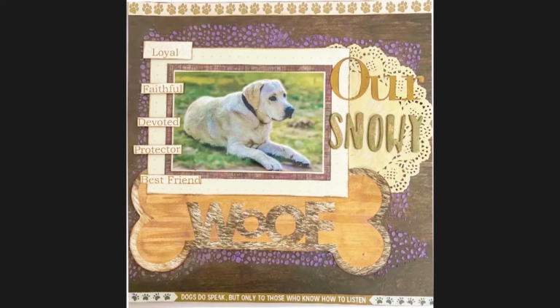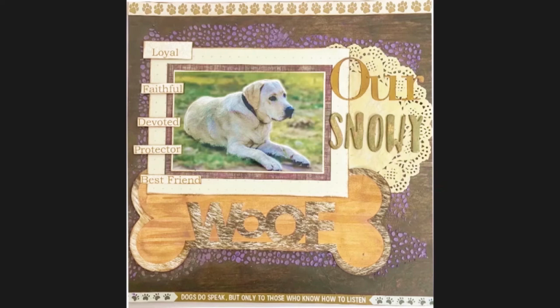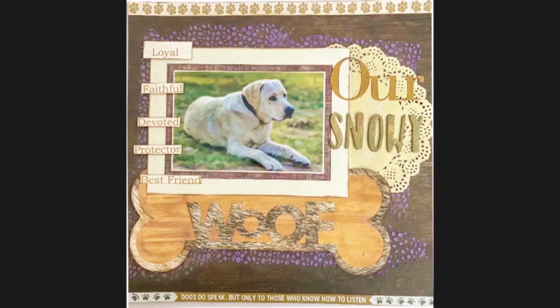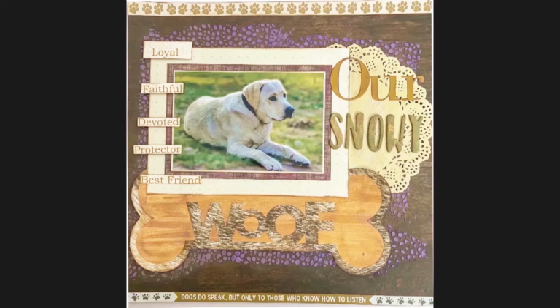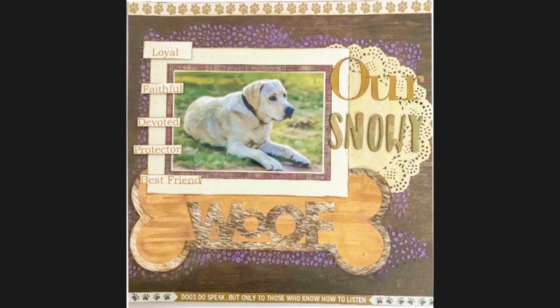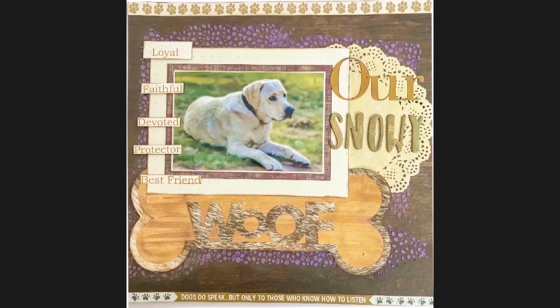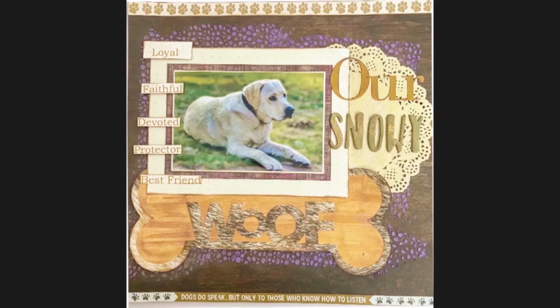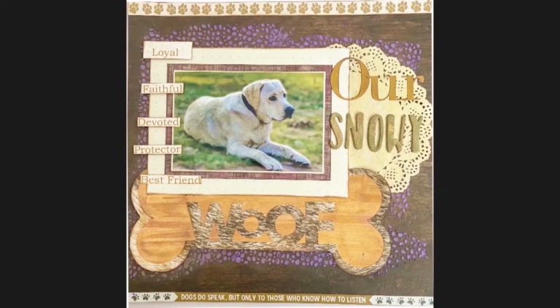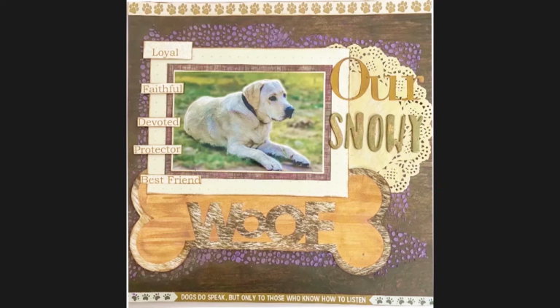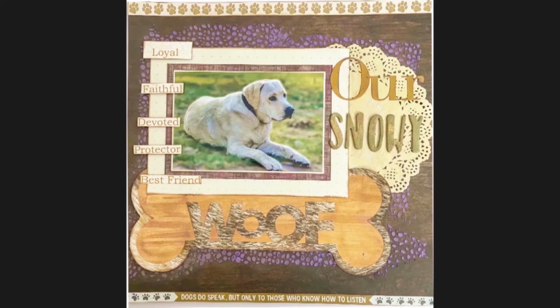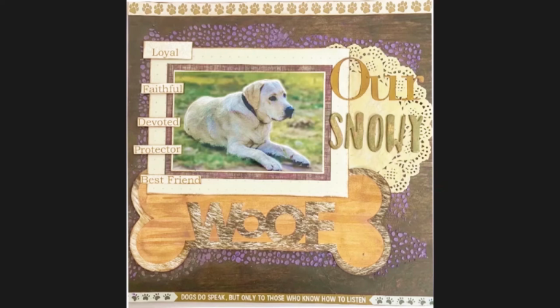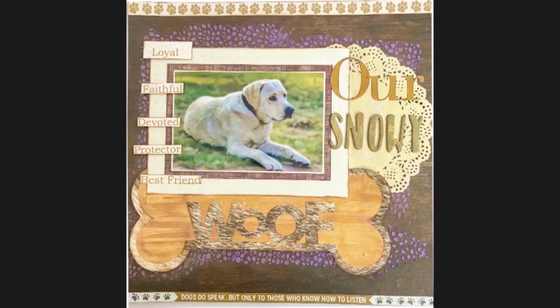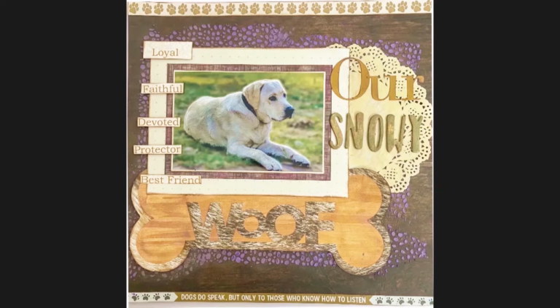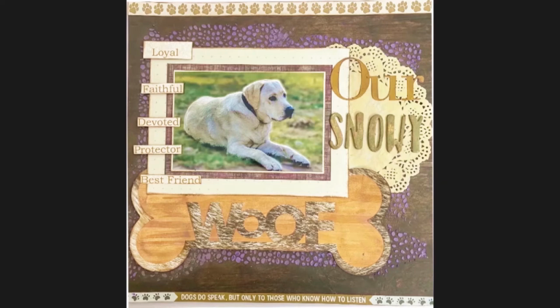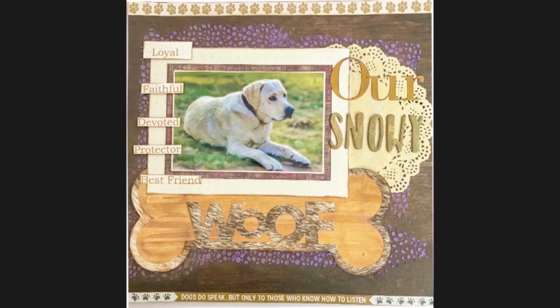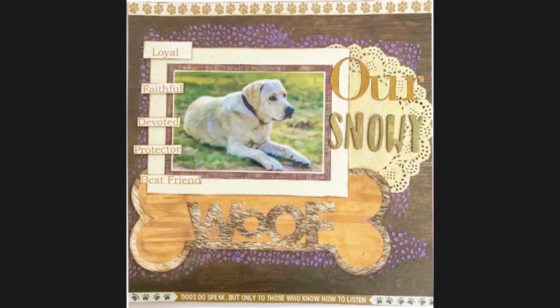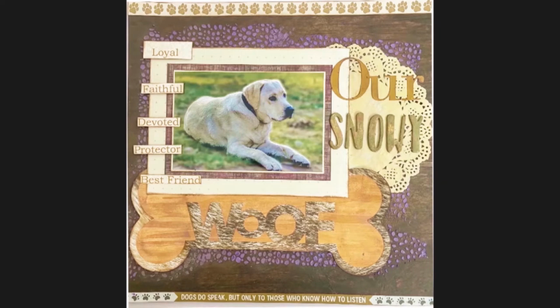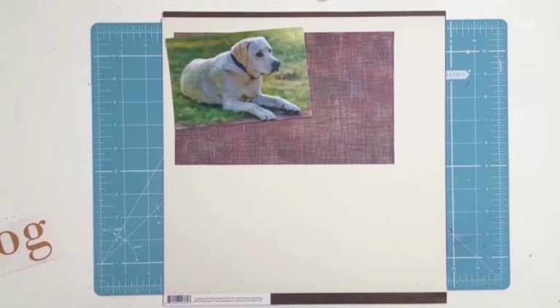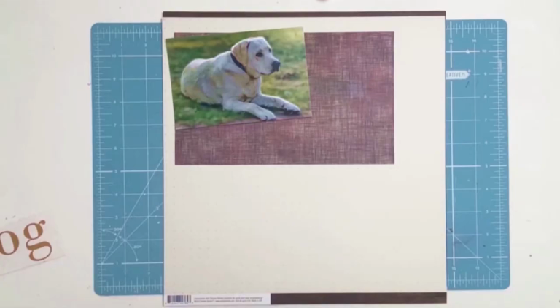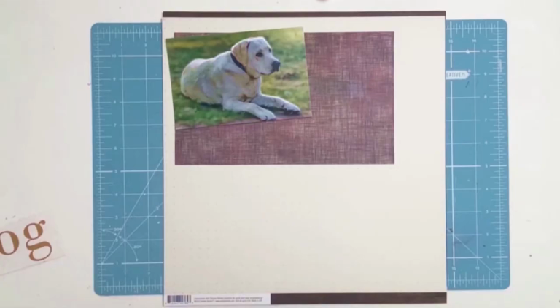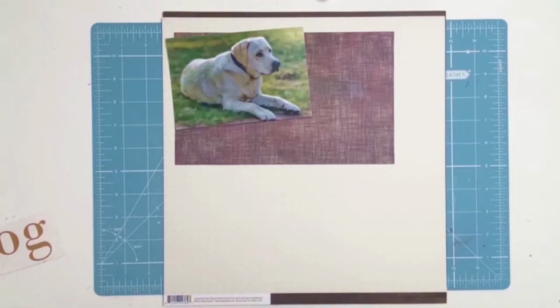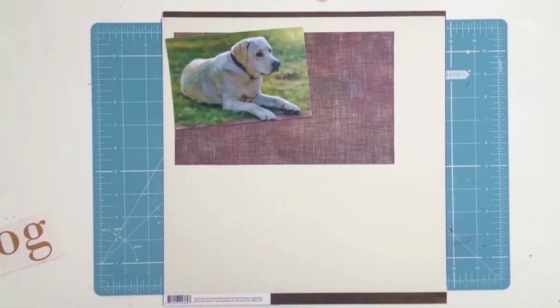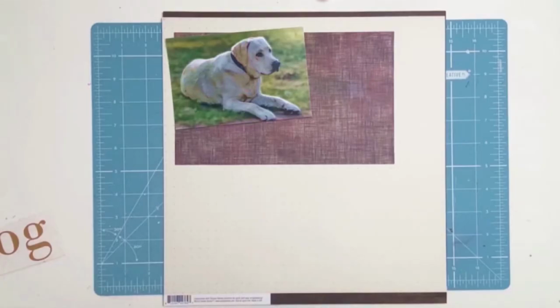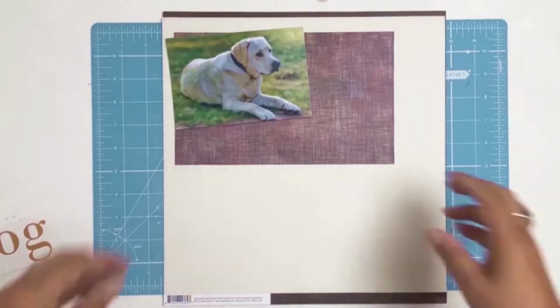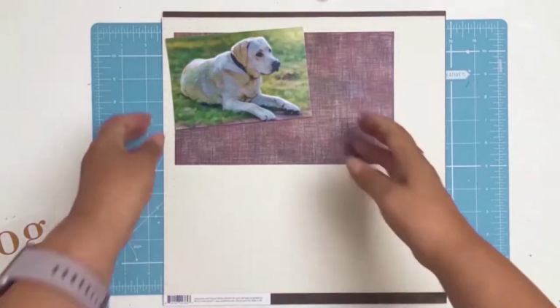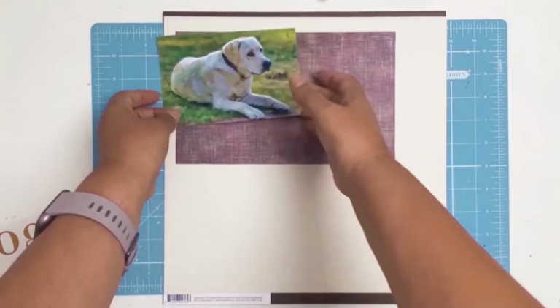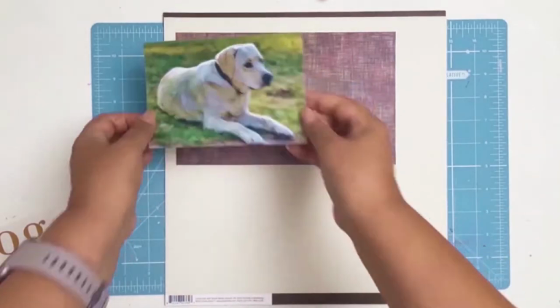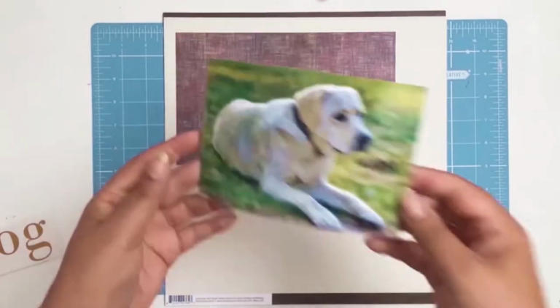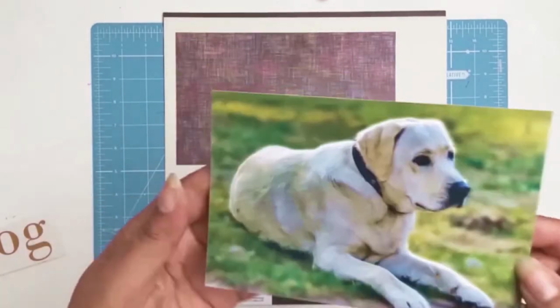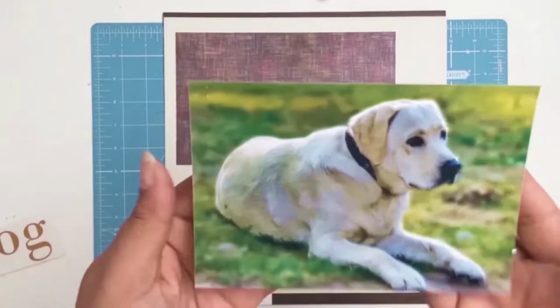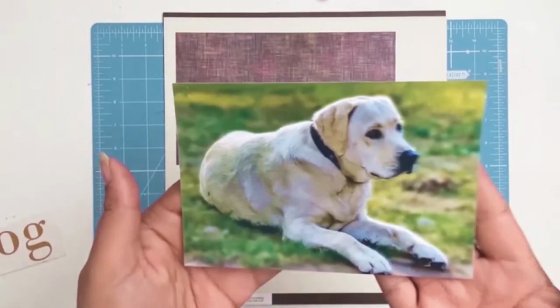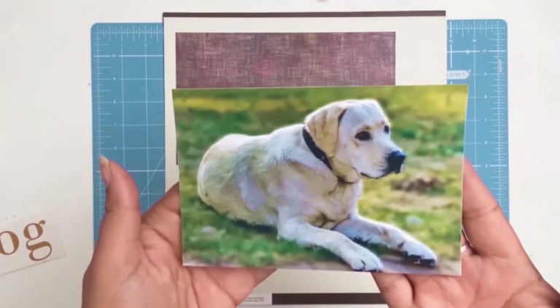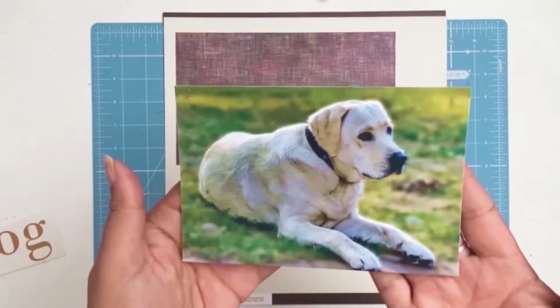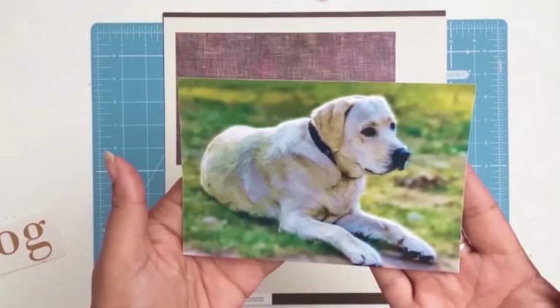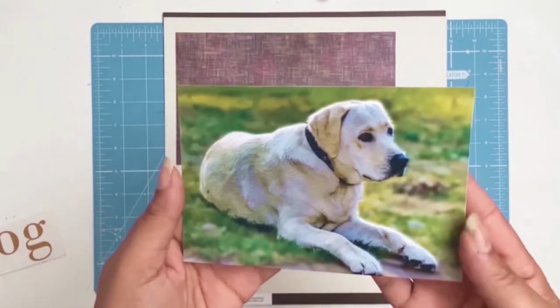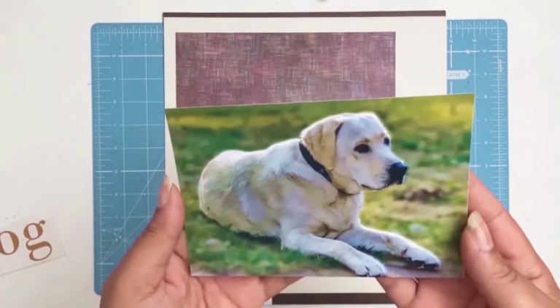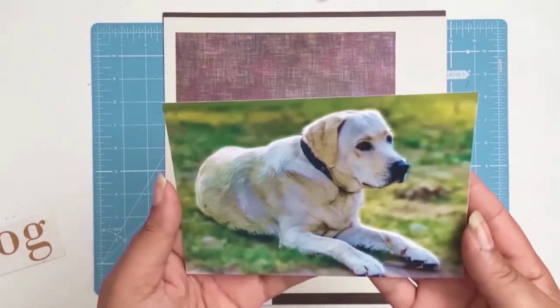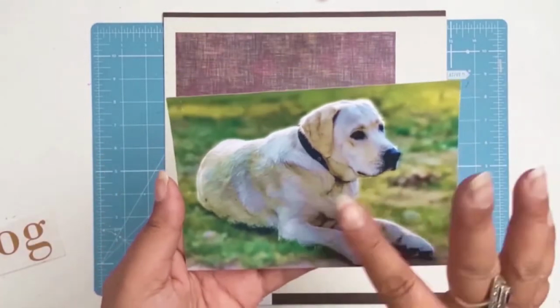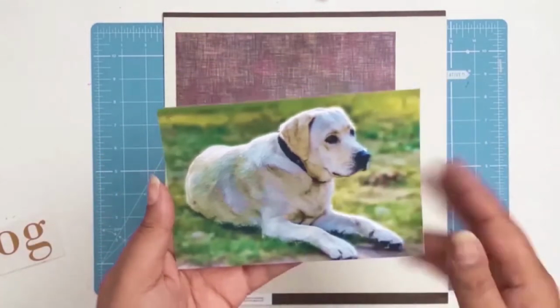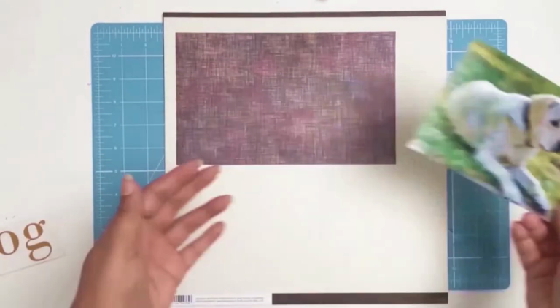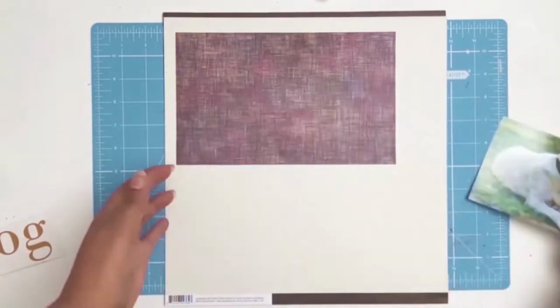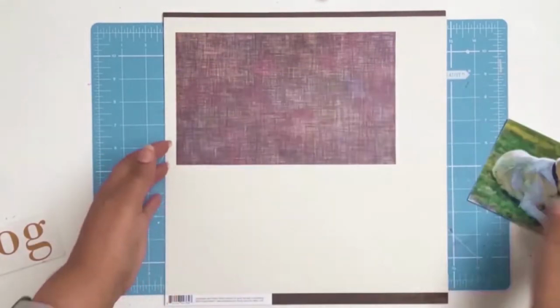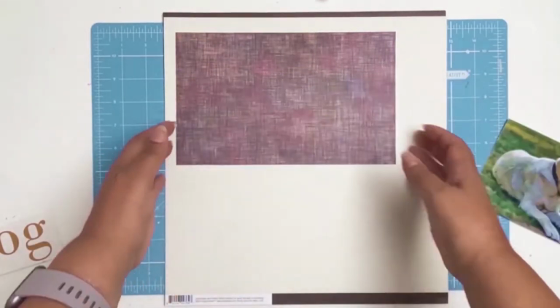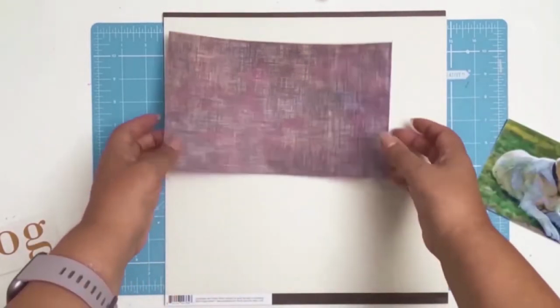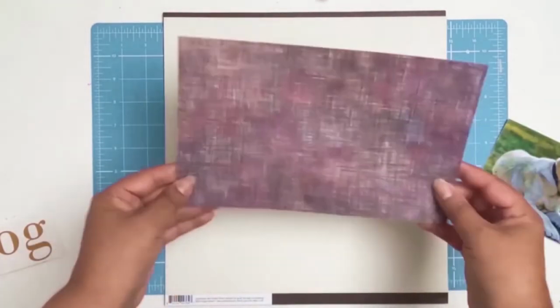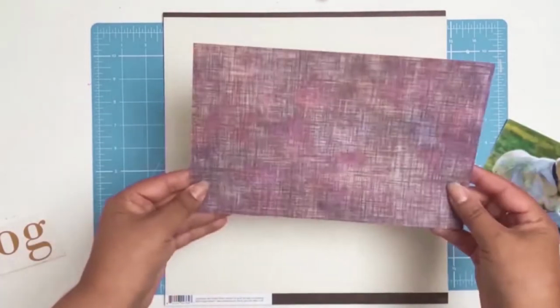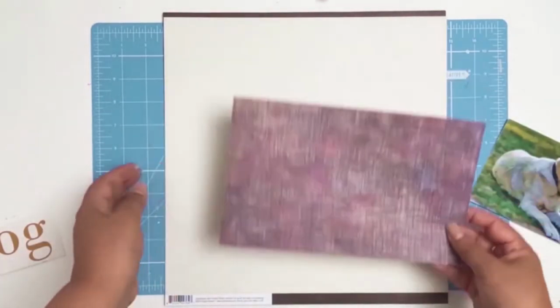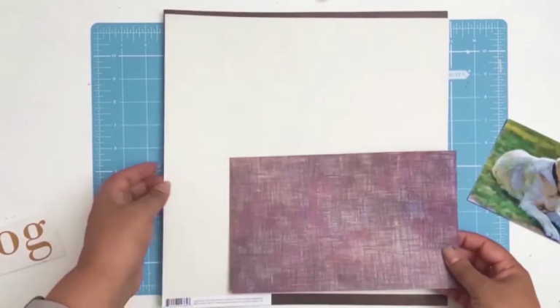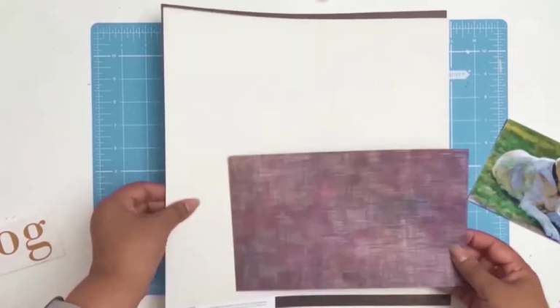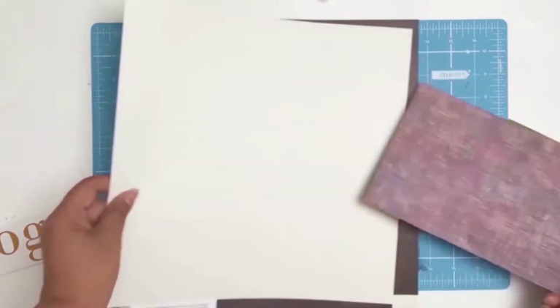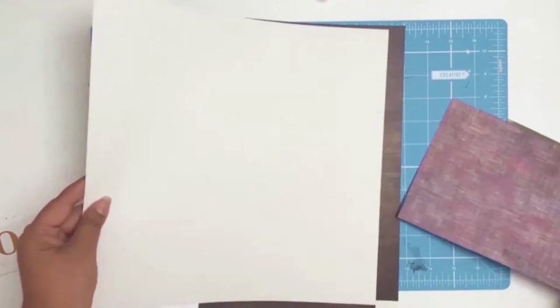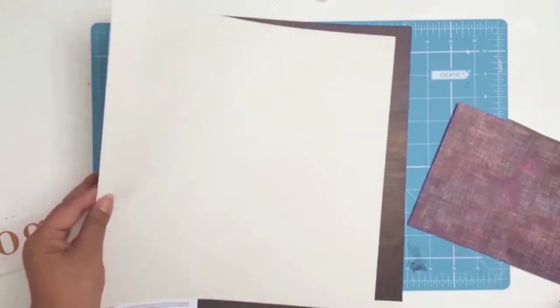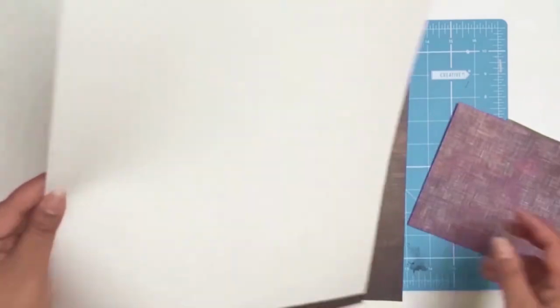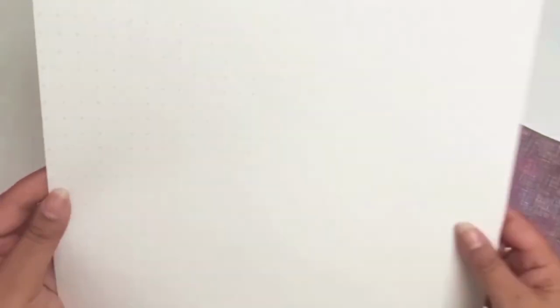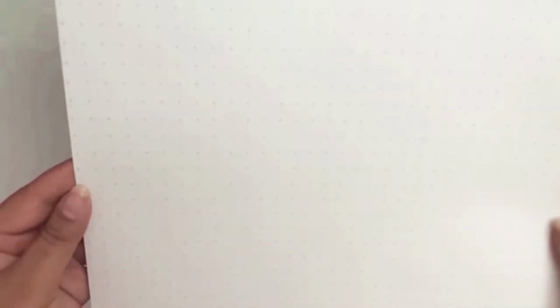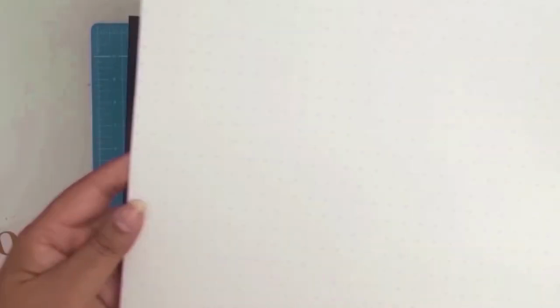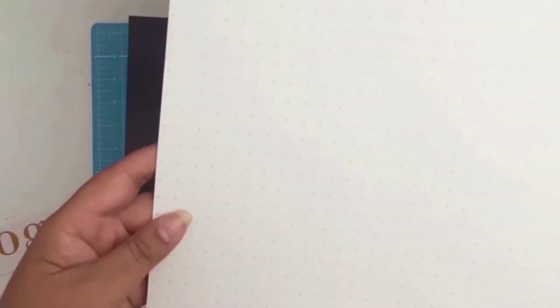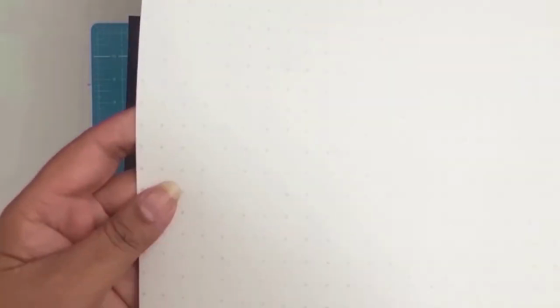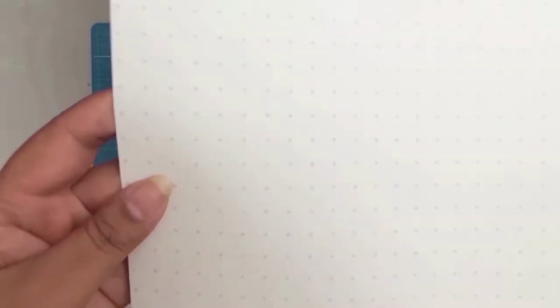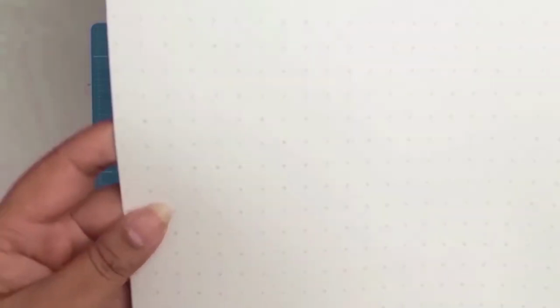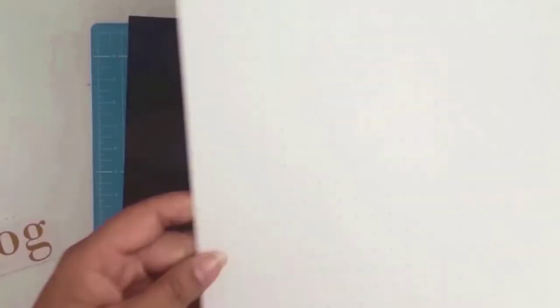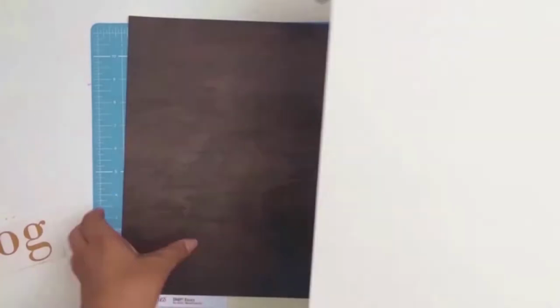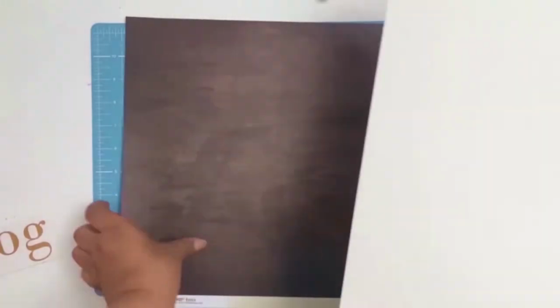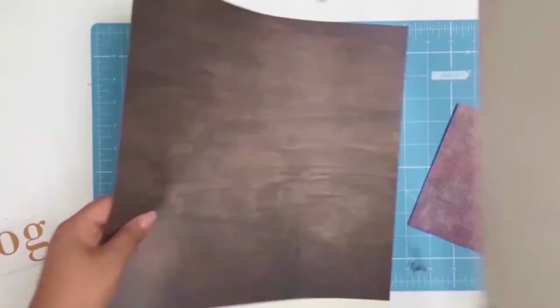Welcome back everyone. I have another 12 by 12 layout for you and this time I'm documenting my beautiful doggie Snowy.